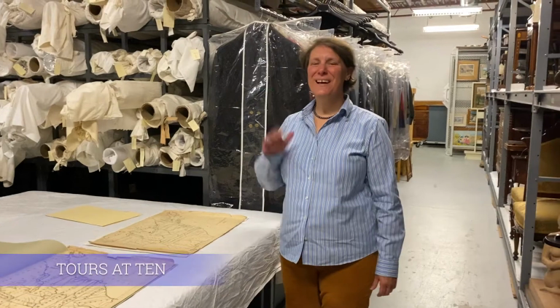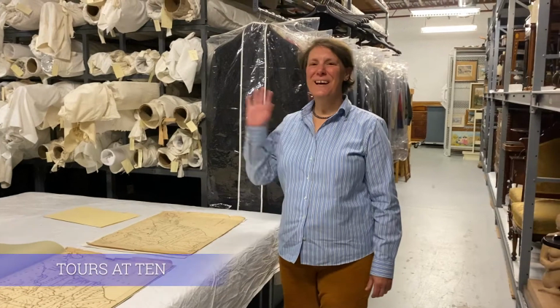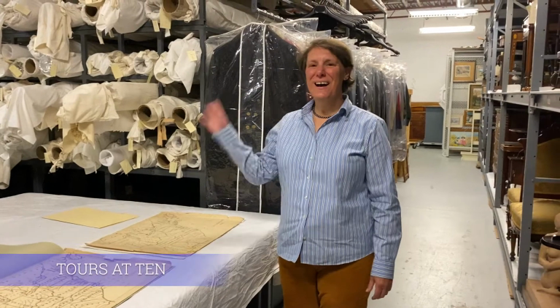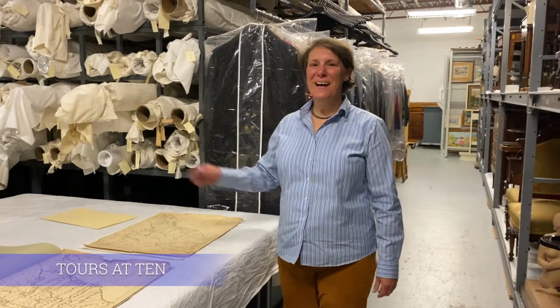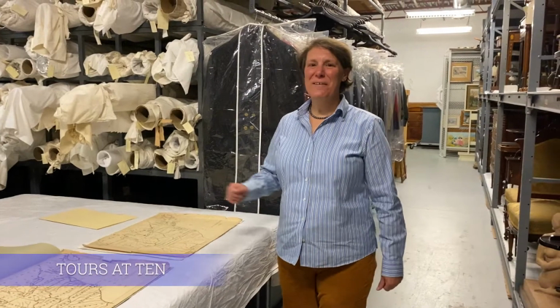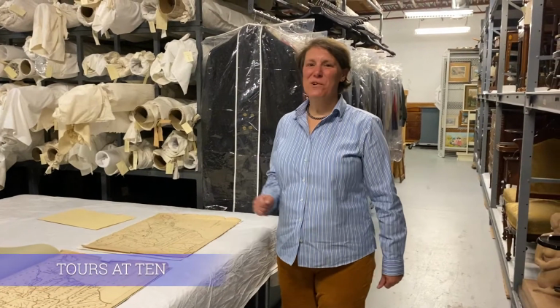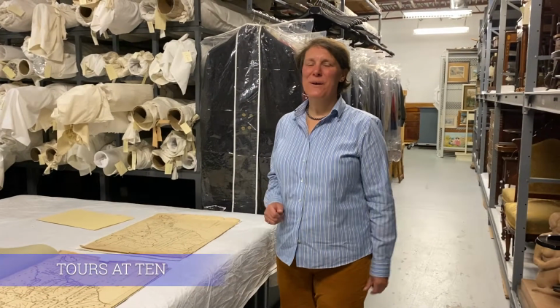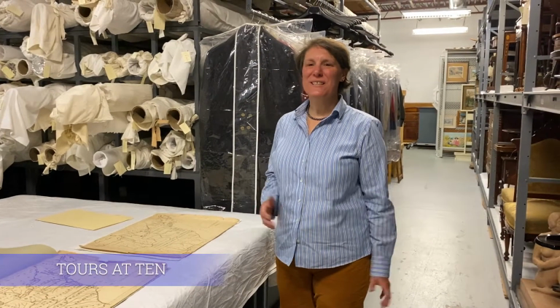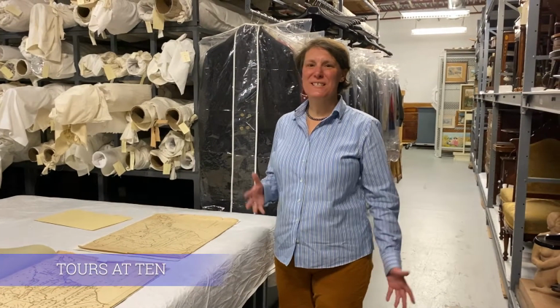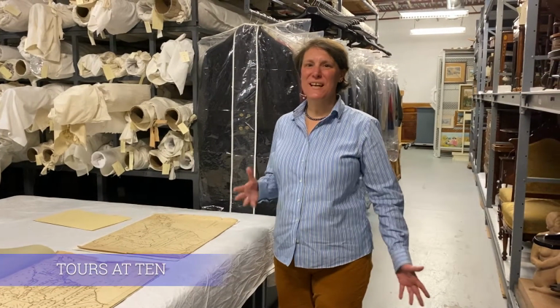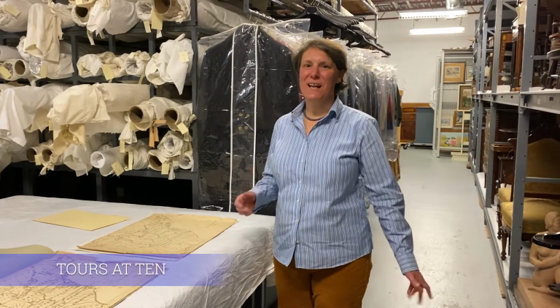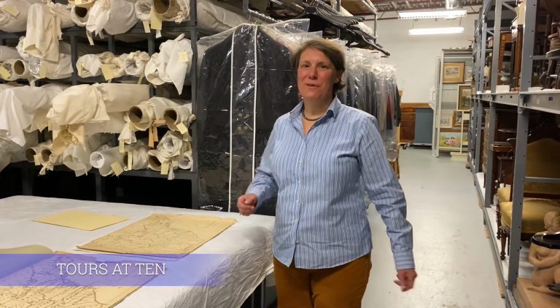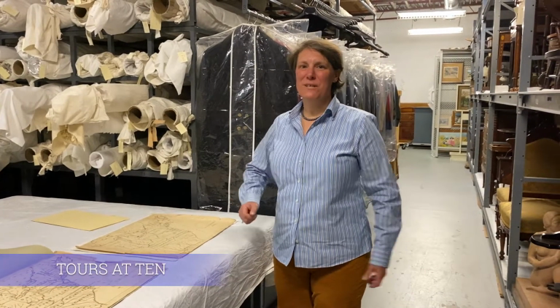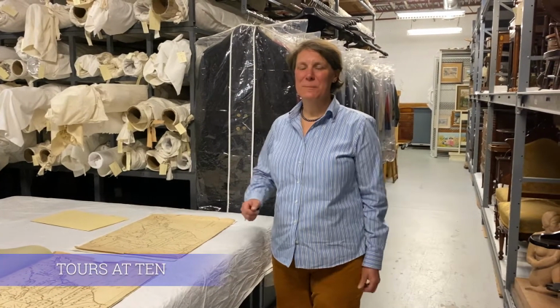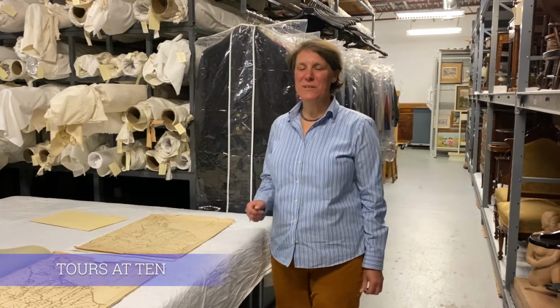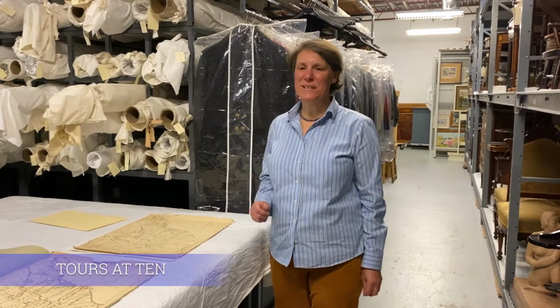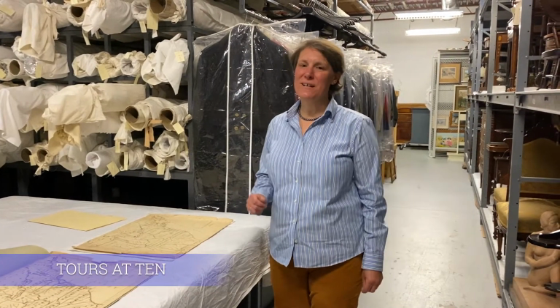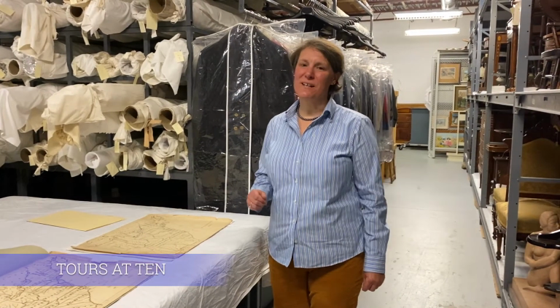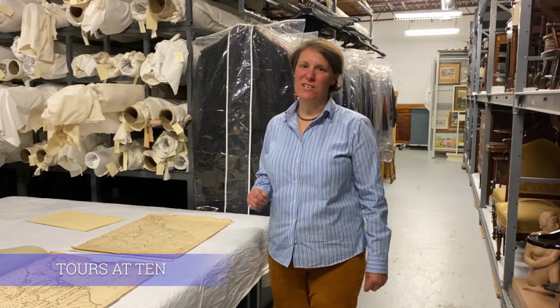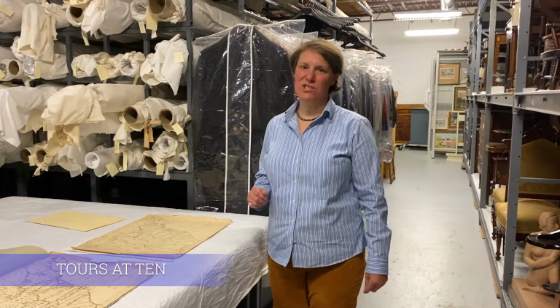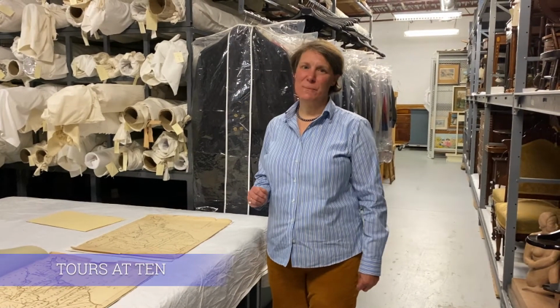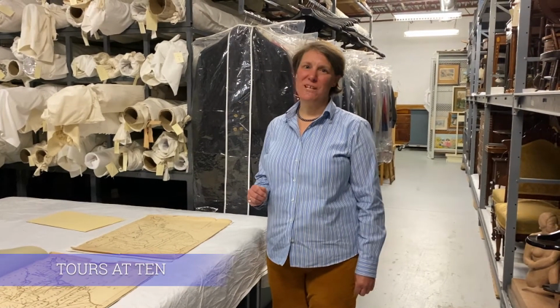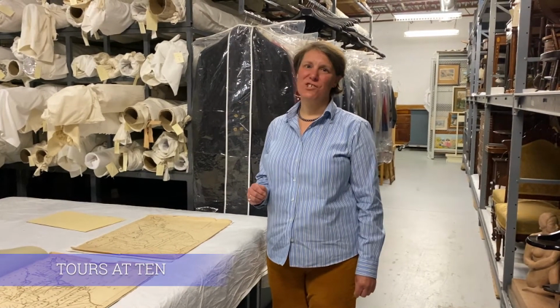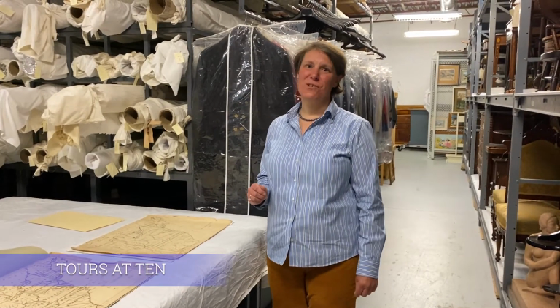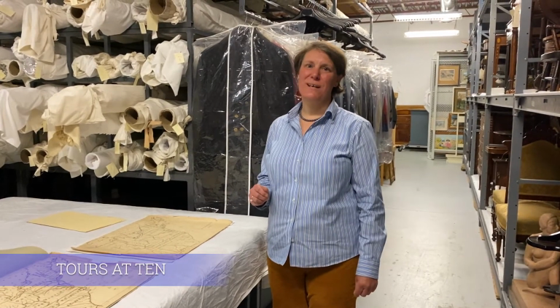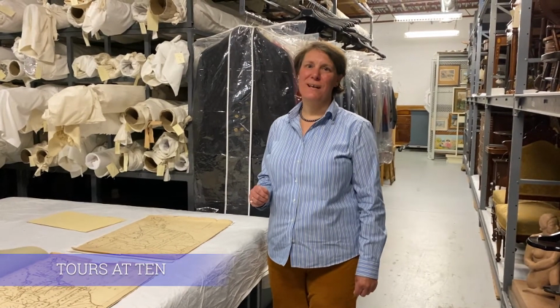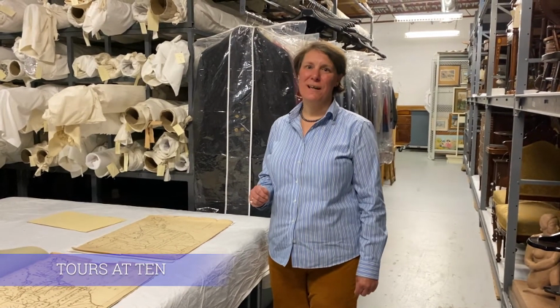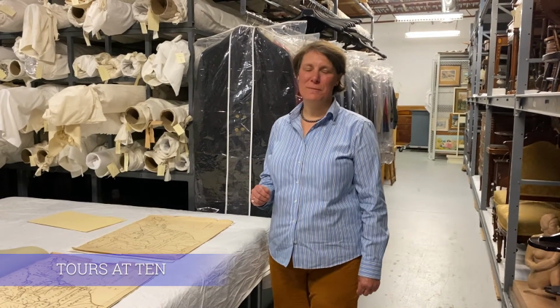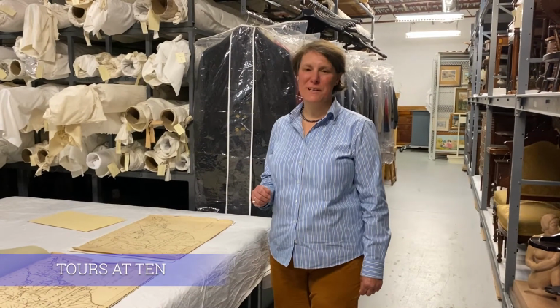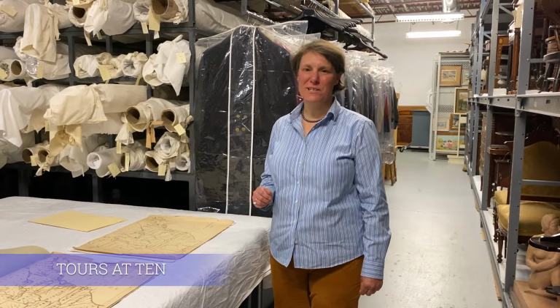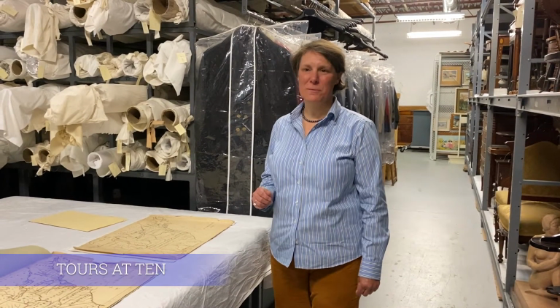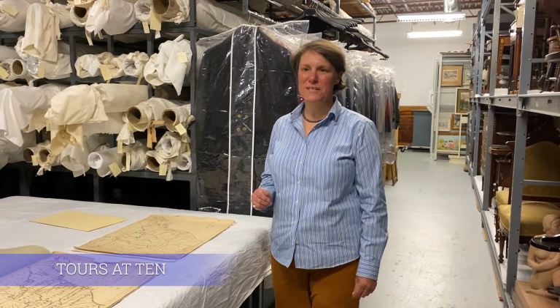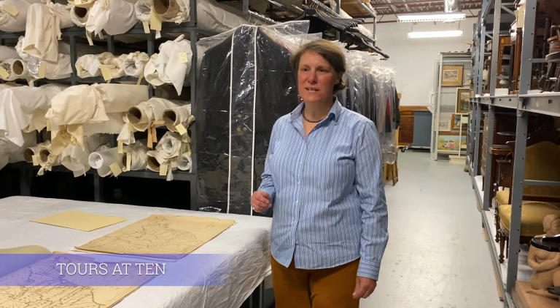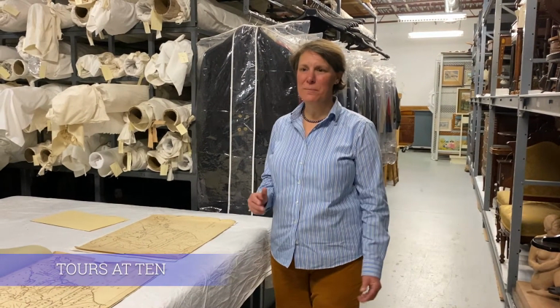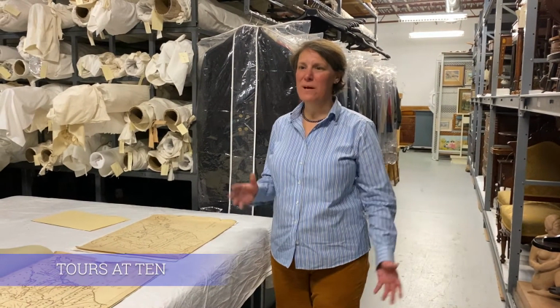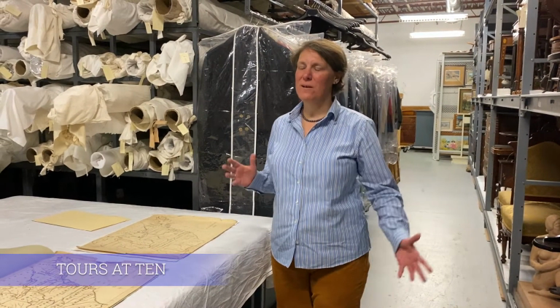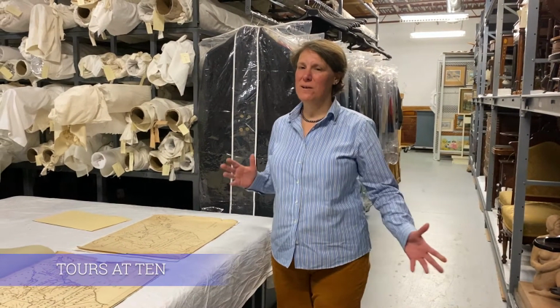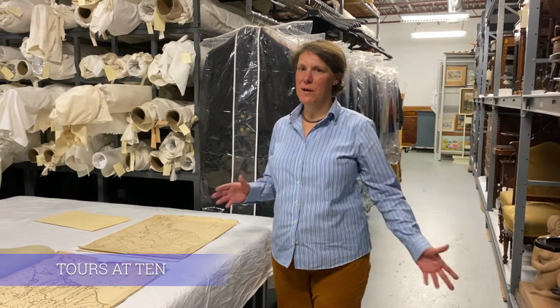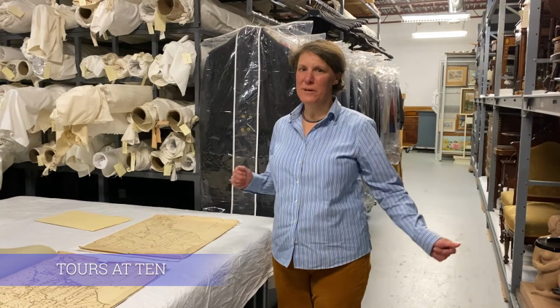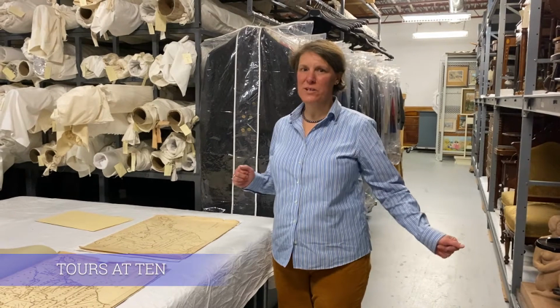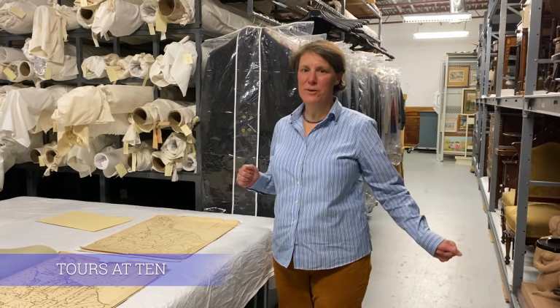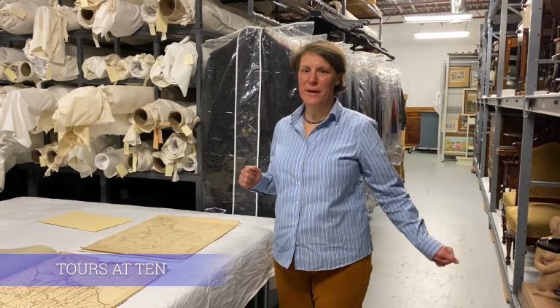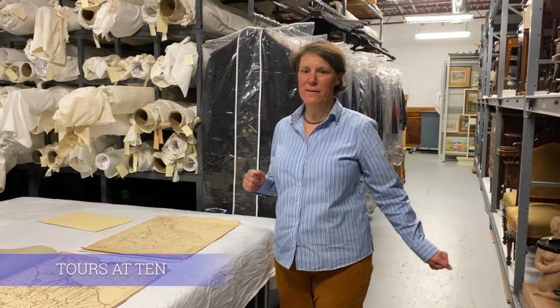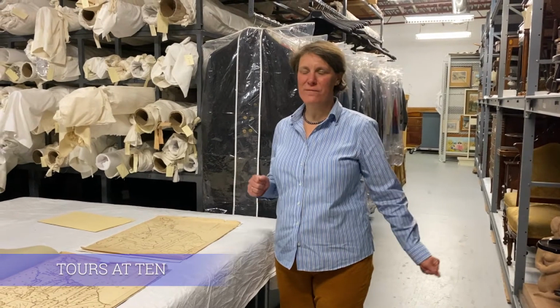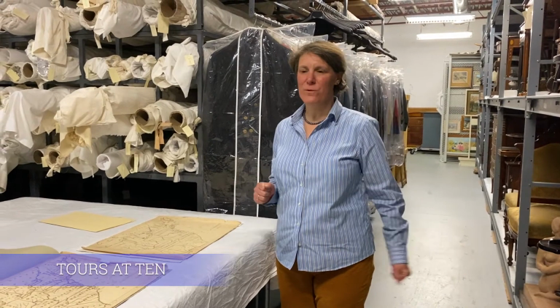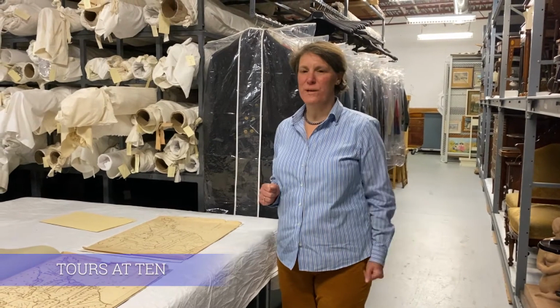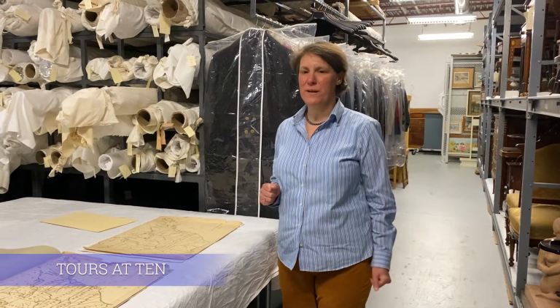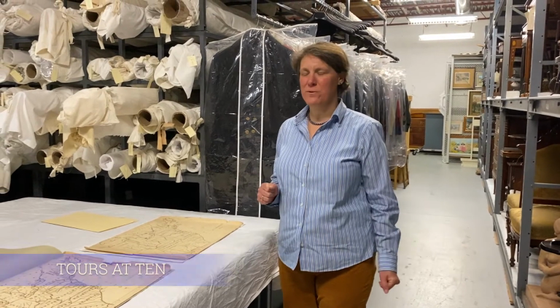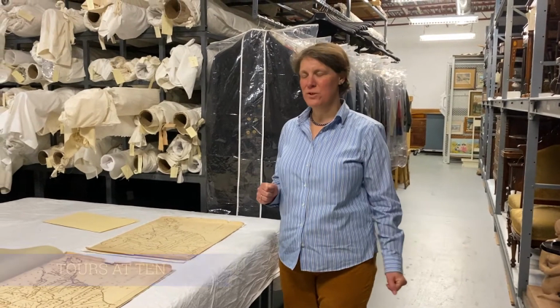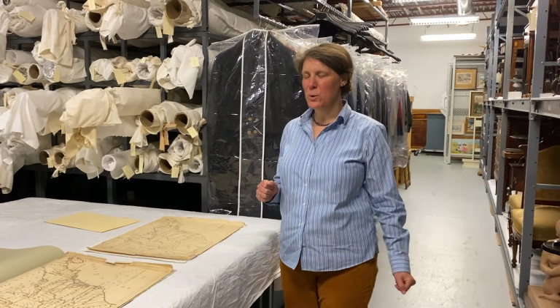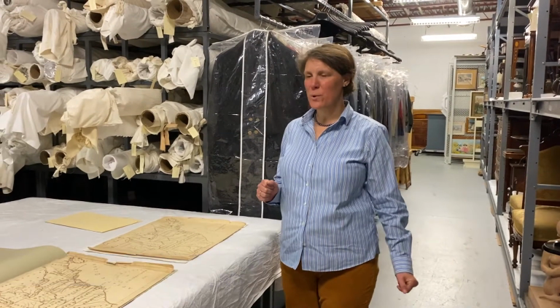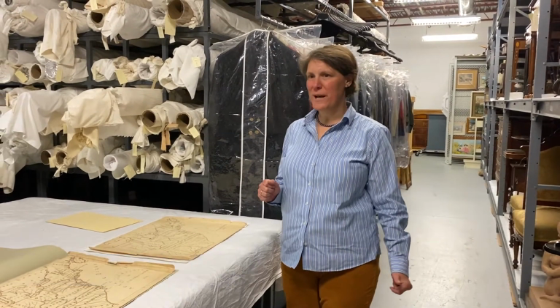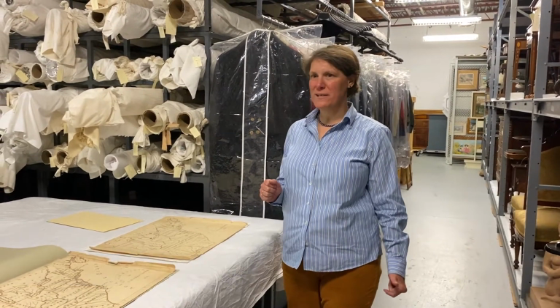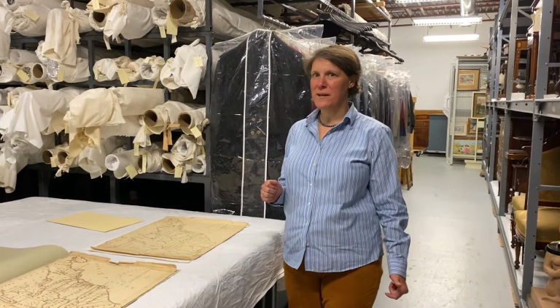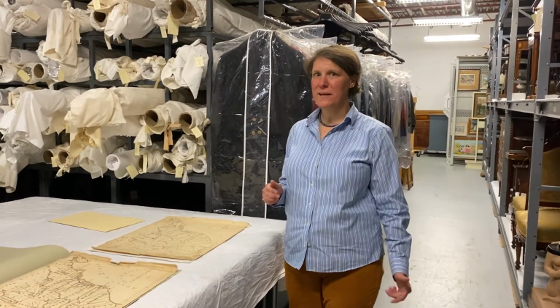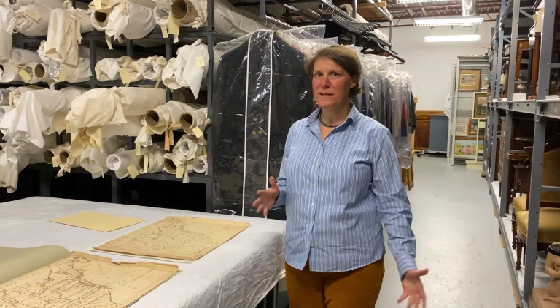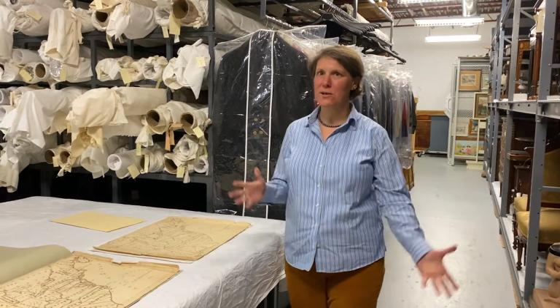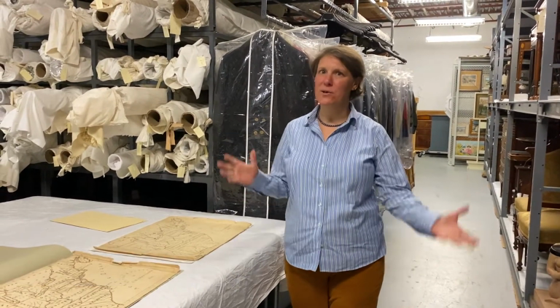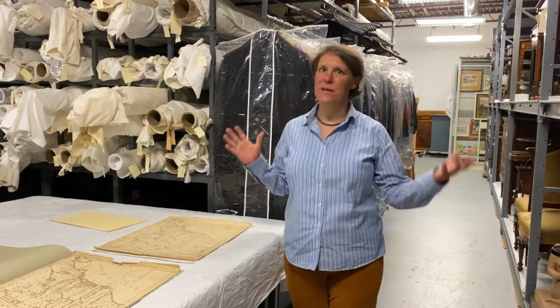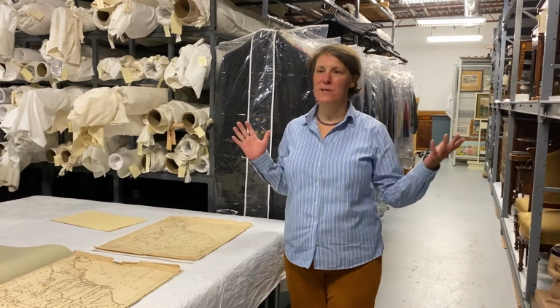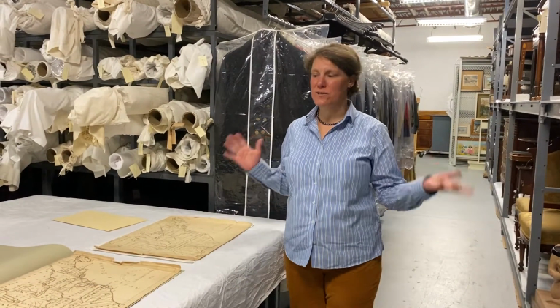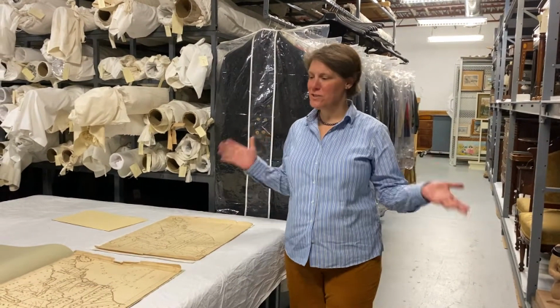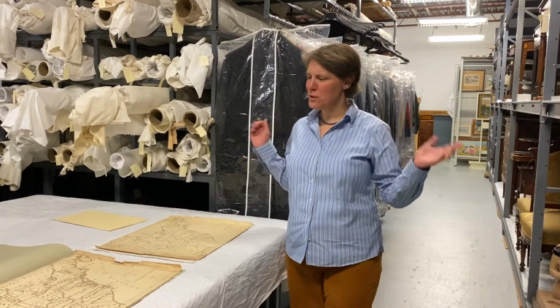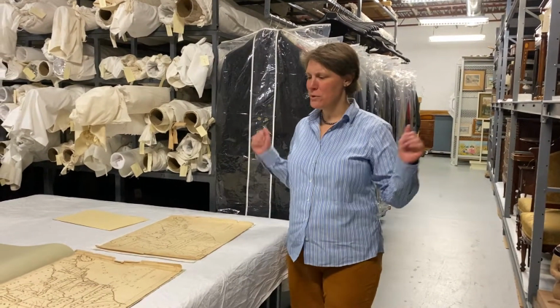Hi everyone, this is Callie Raspisi, Collections Manager at the Bennington Museum, coming to you again for another tour here in storage.